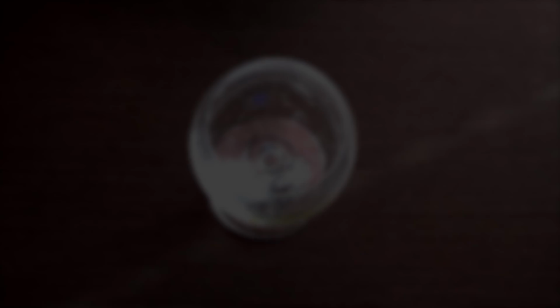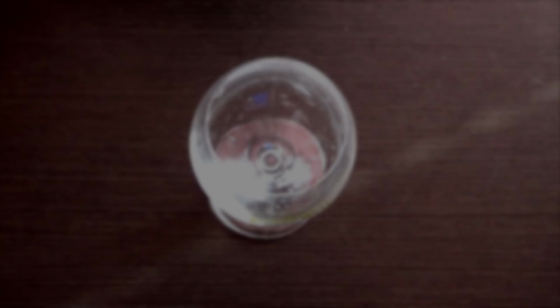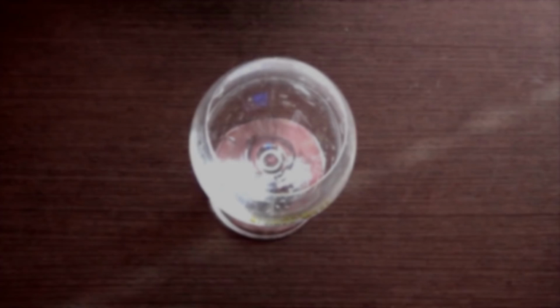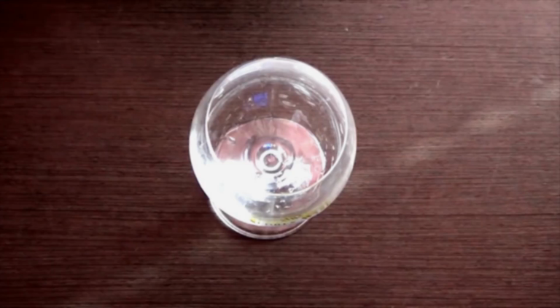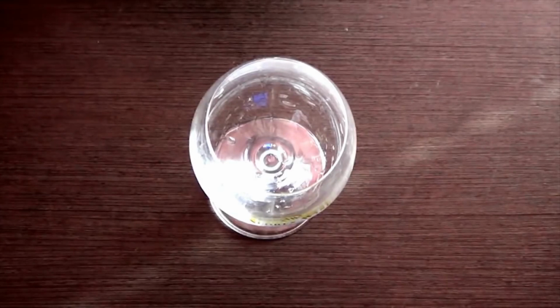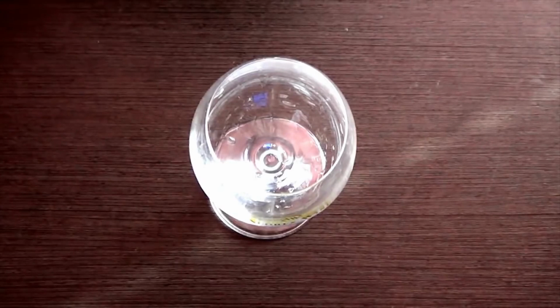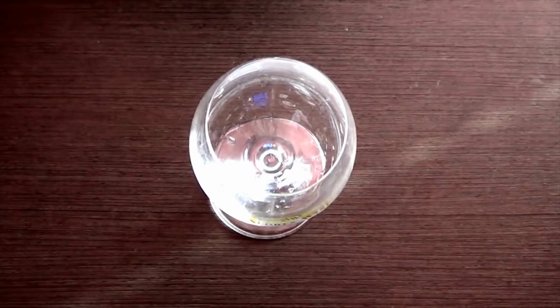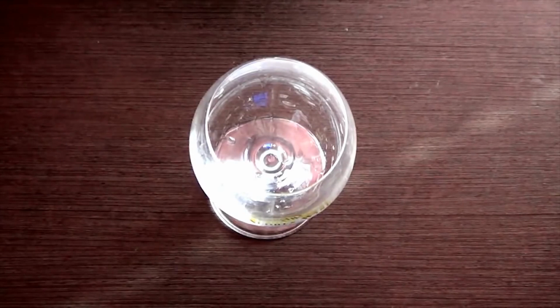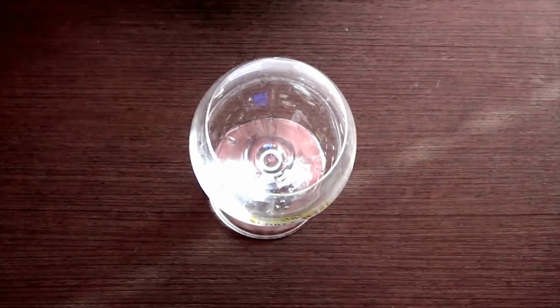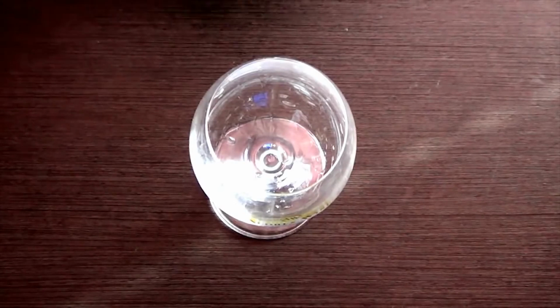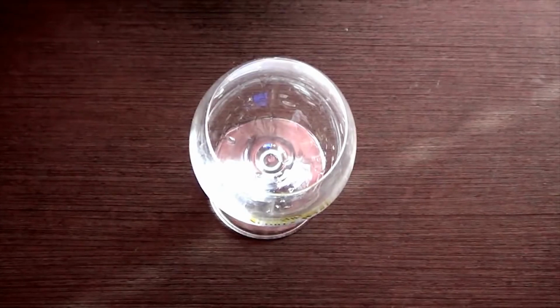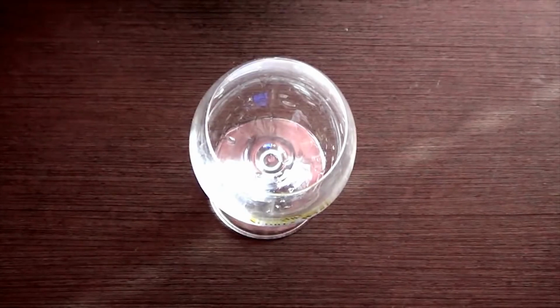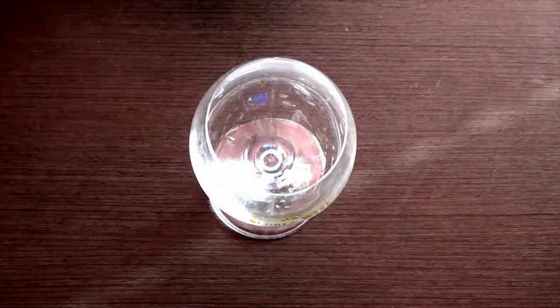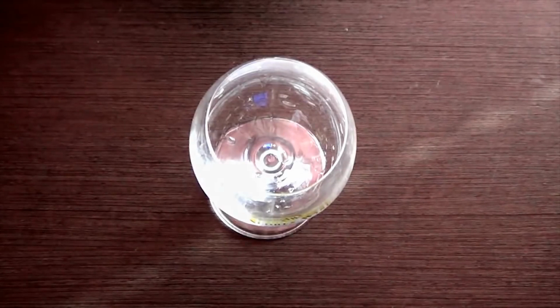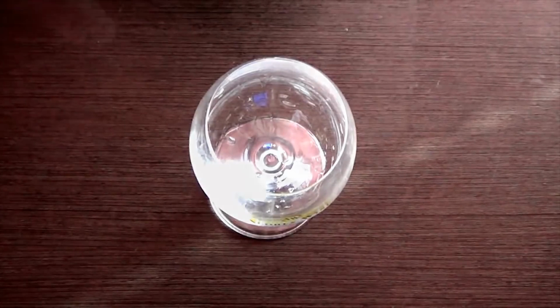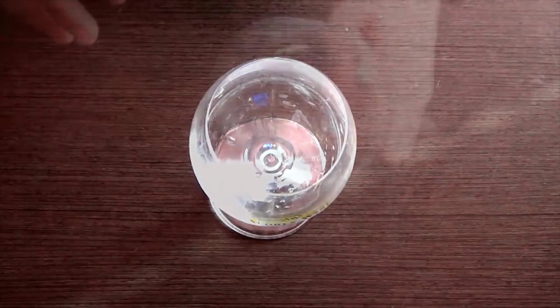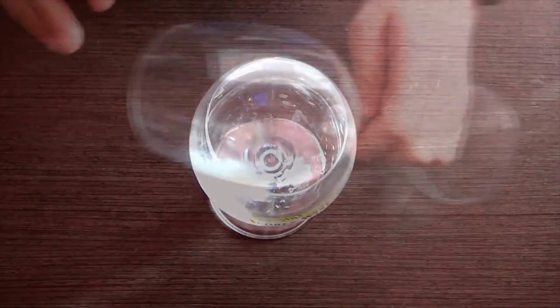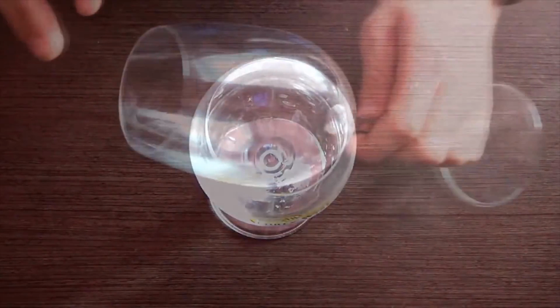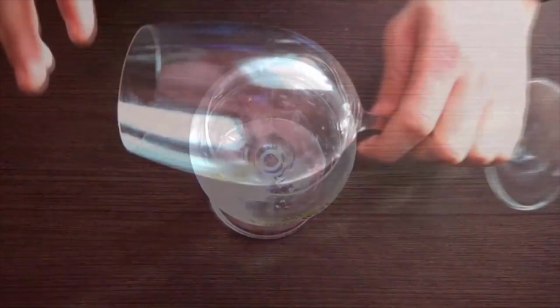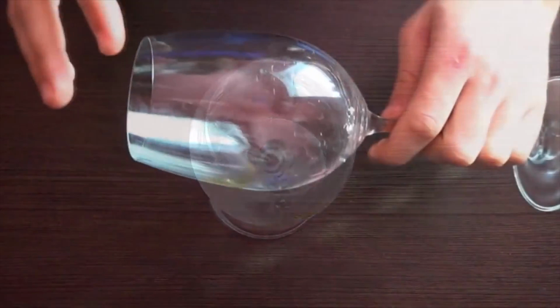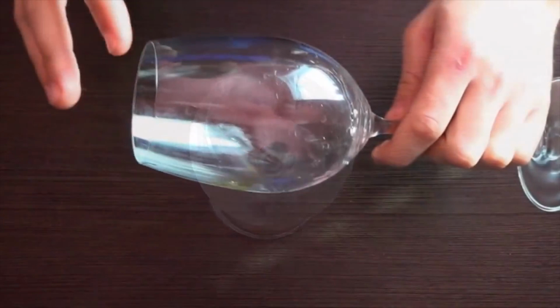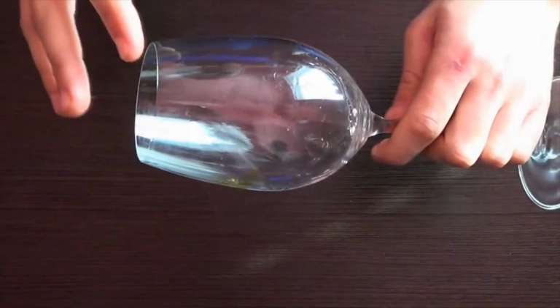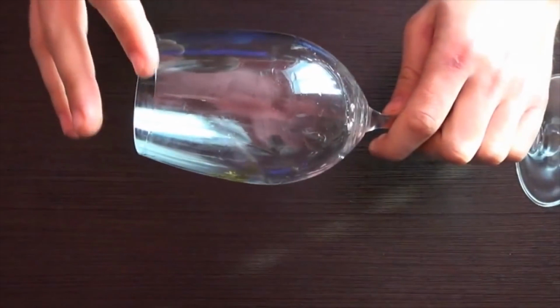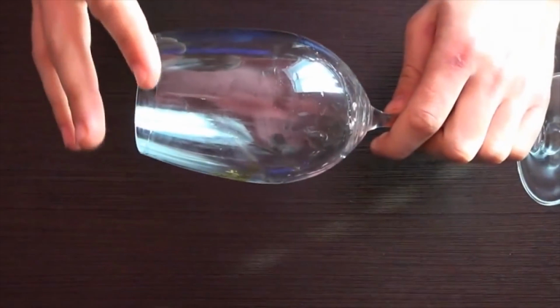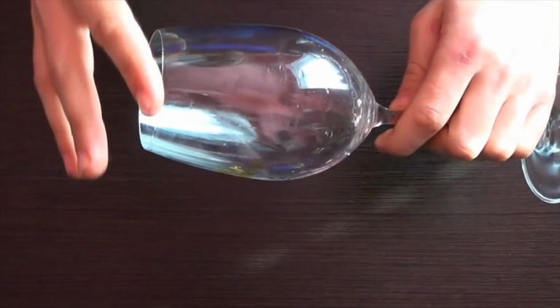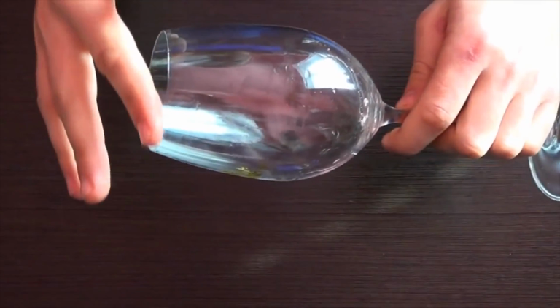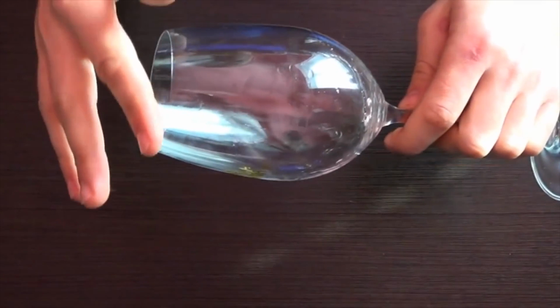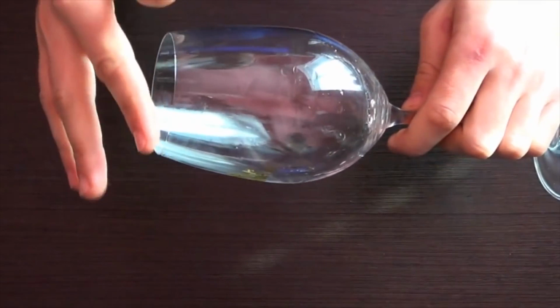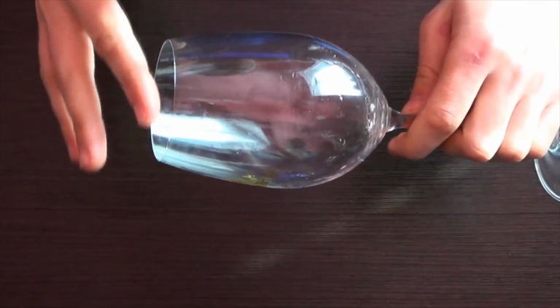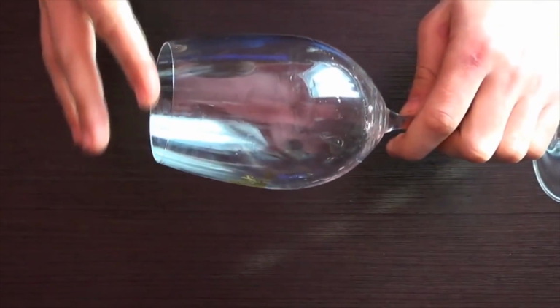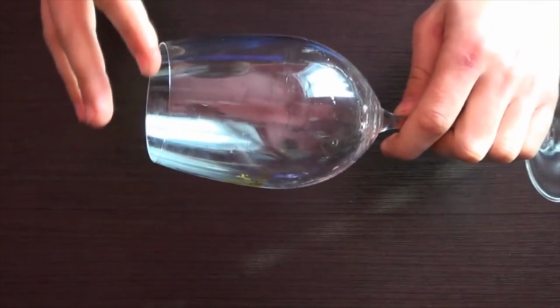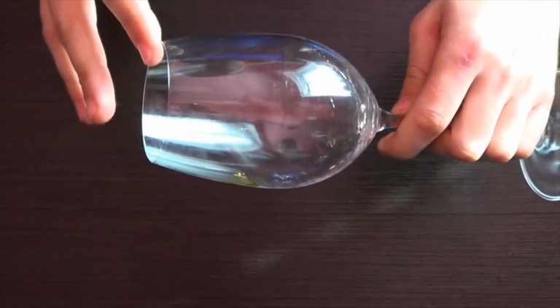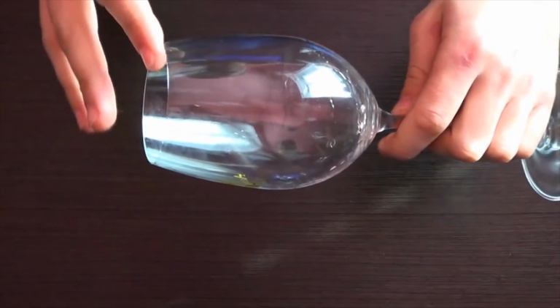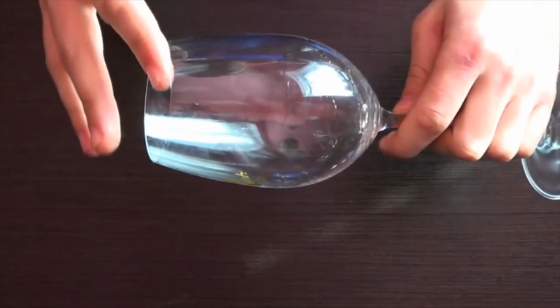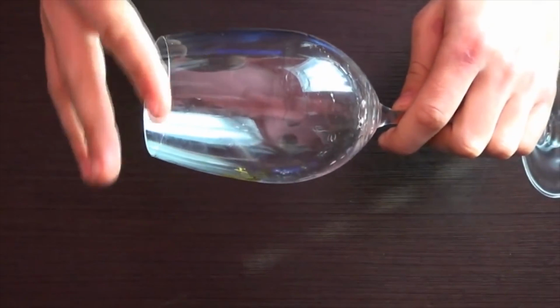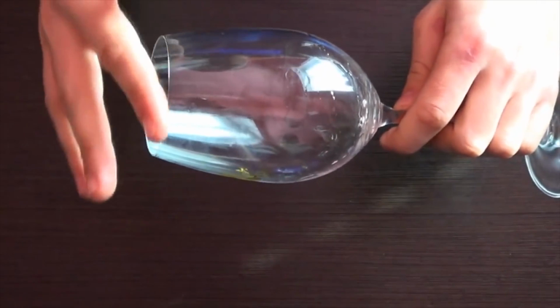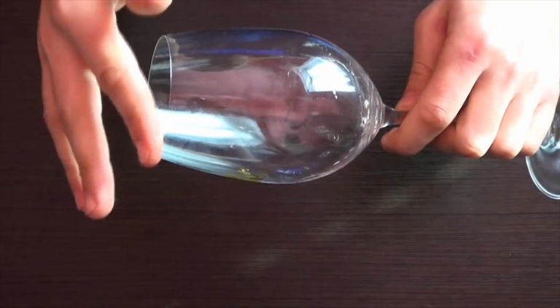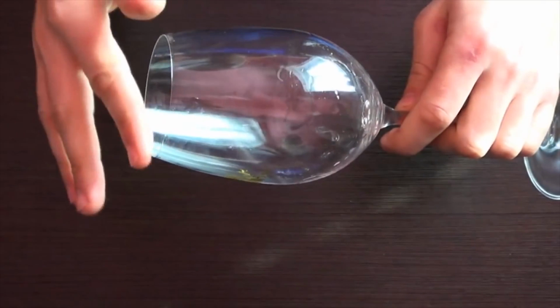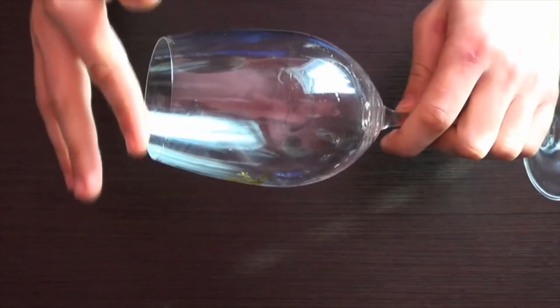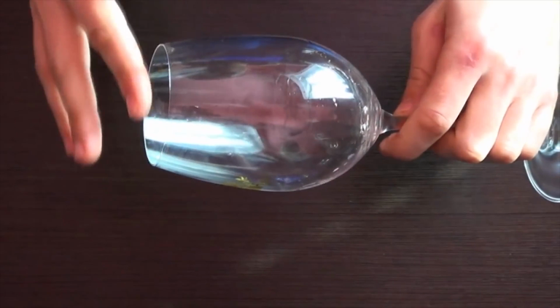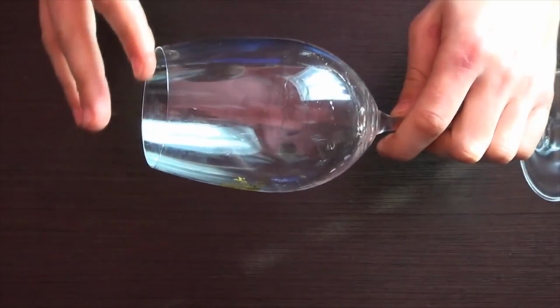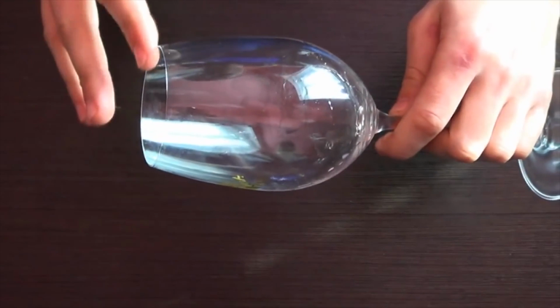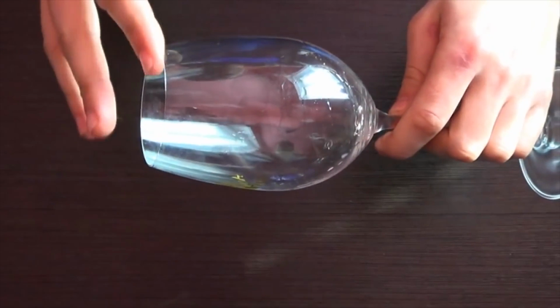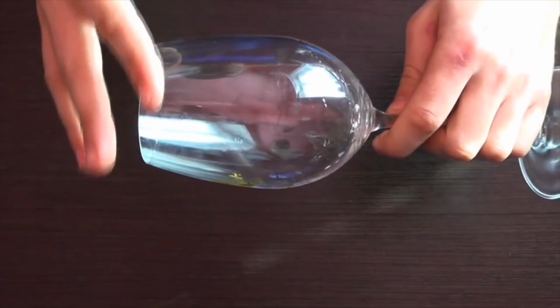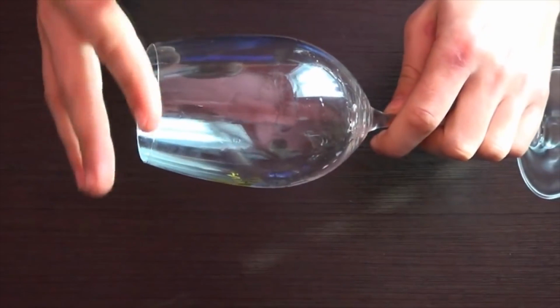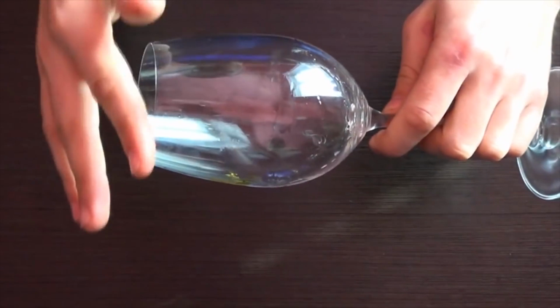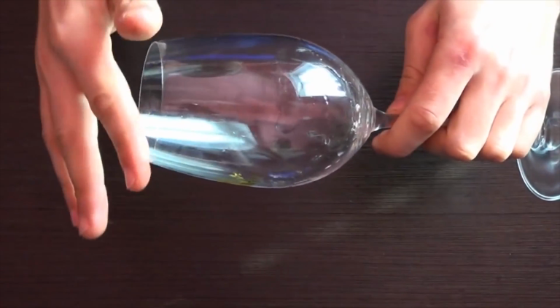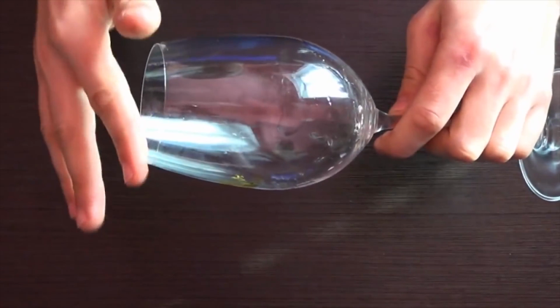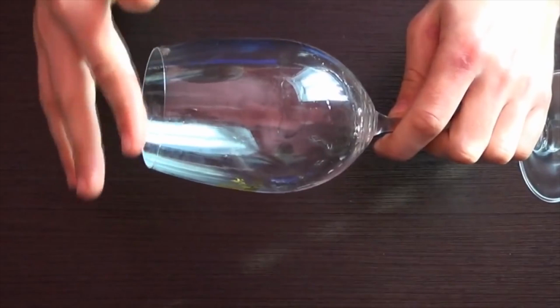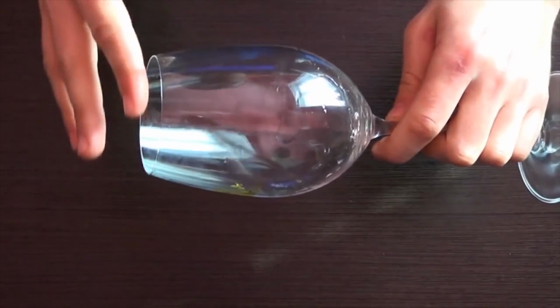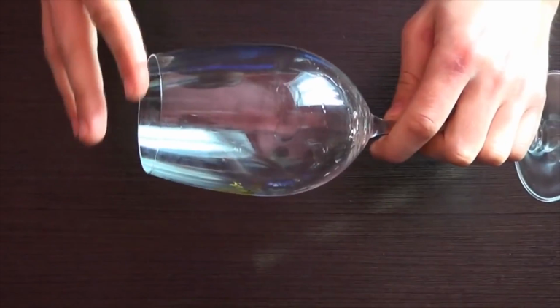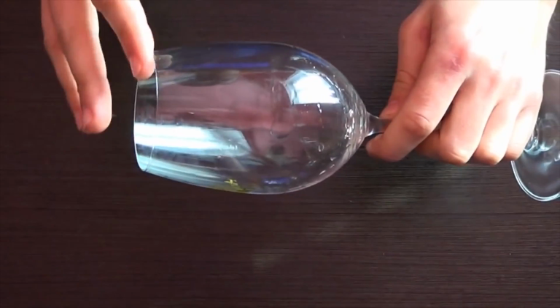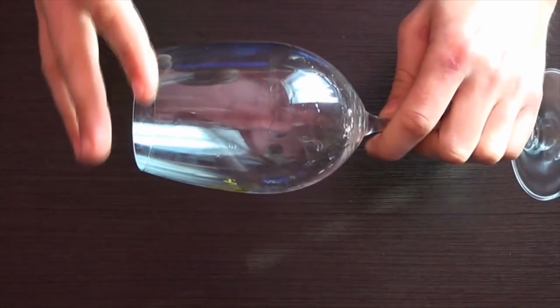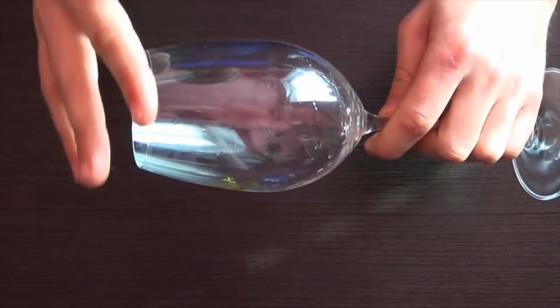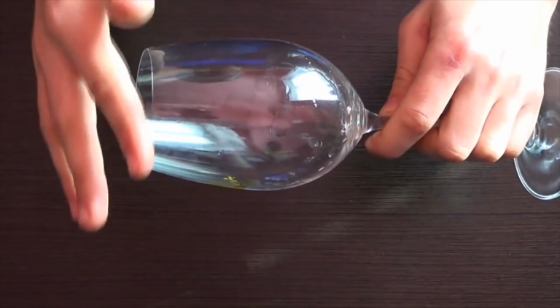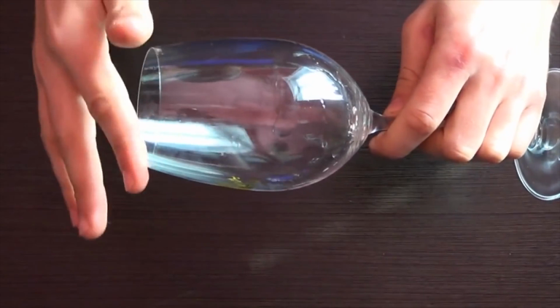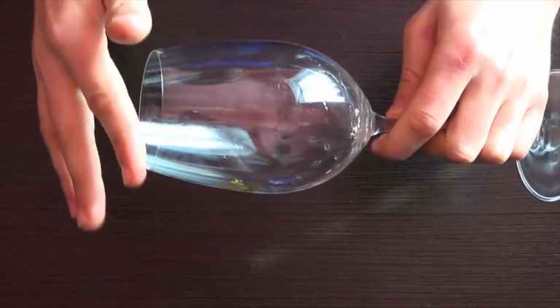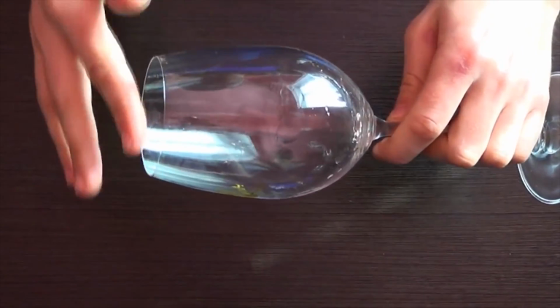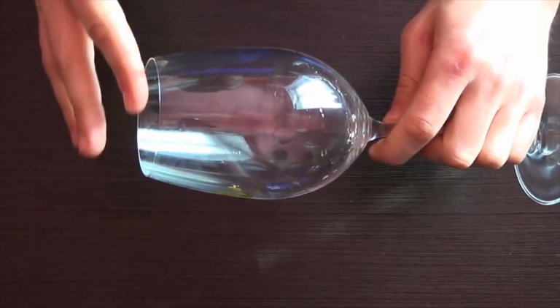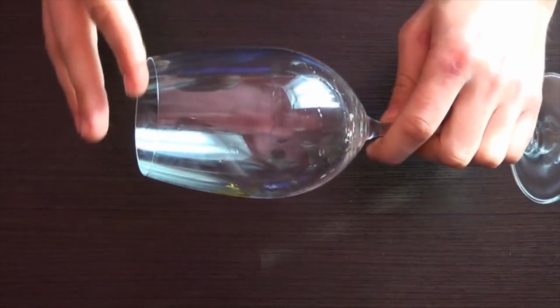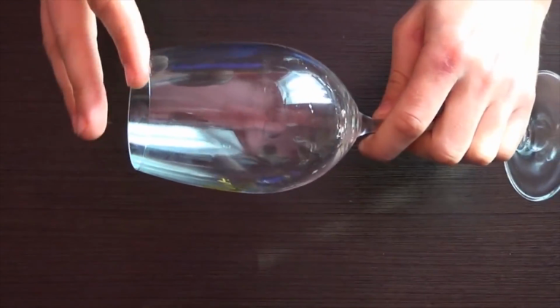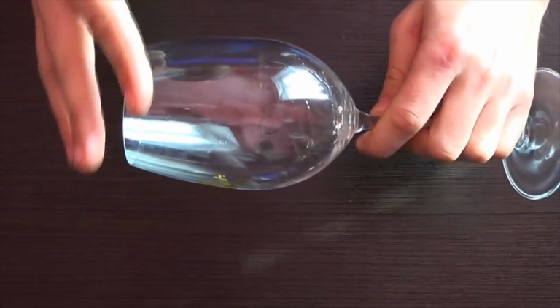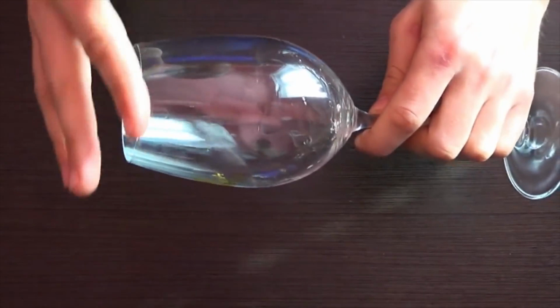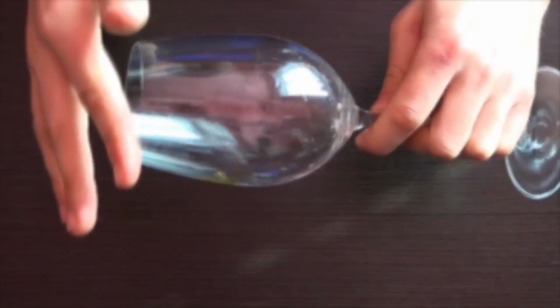Hi my dear friends, Roman is here! And in this video let's explore how we can use a simple glass almost like a musical instrument.